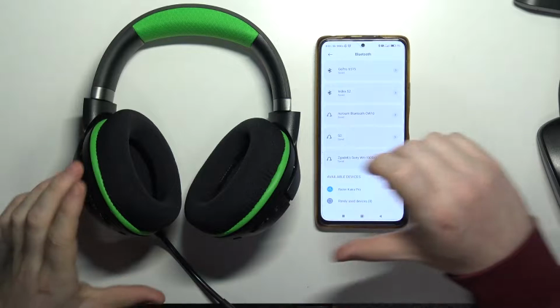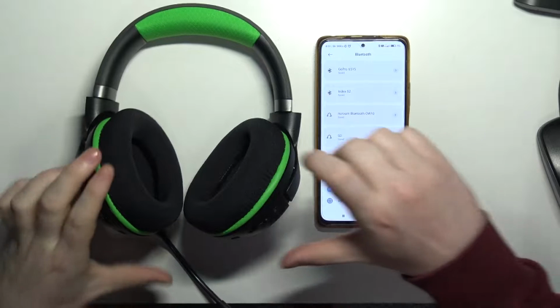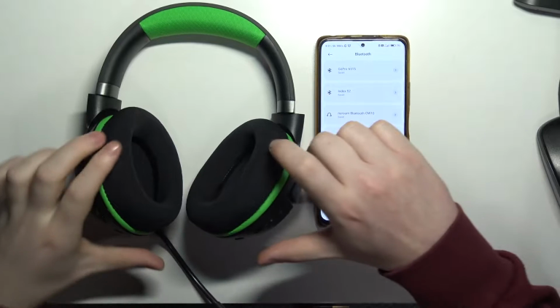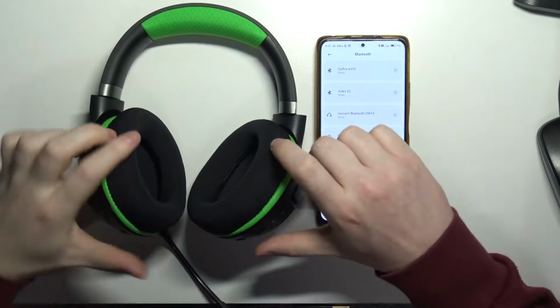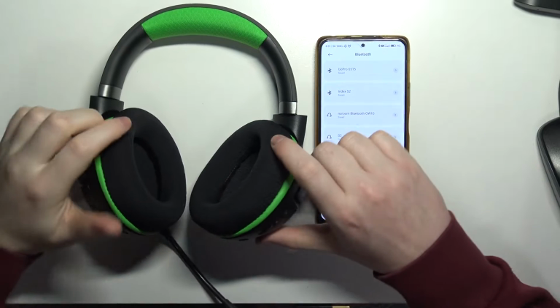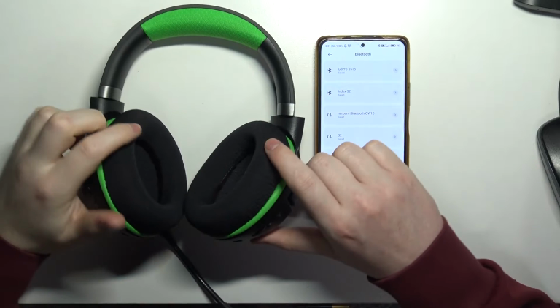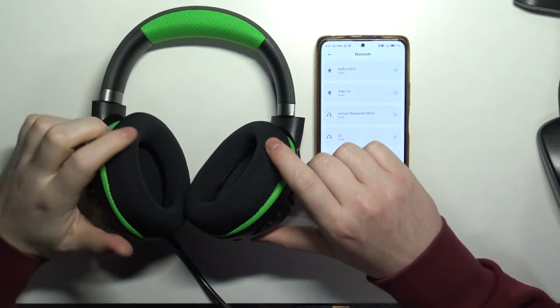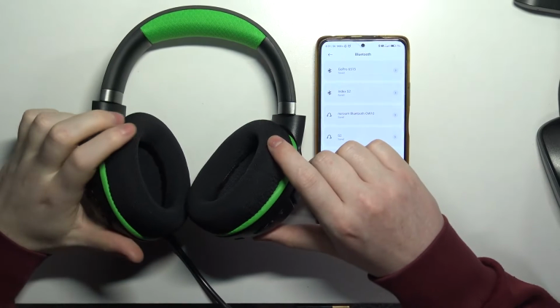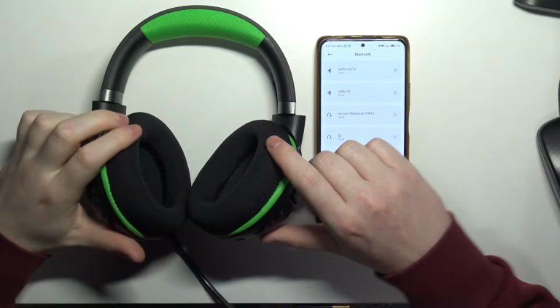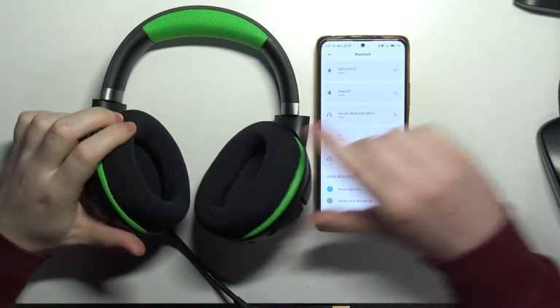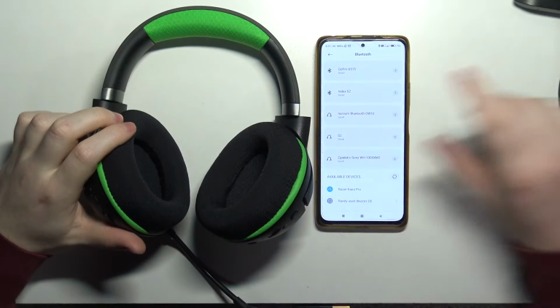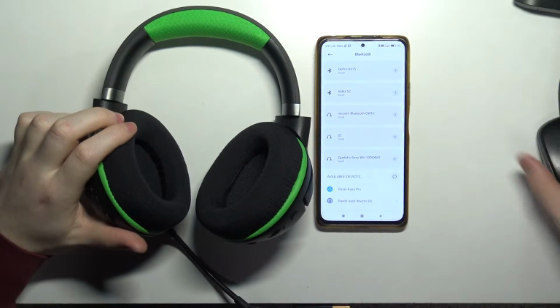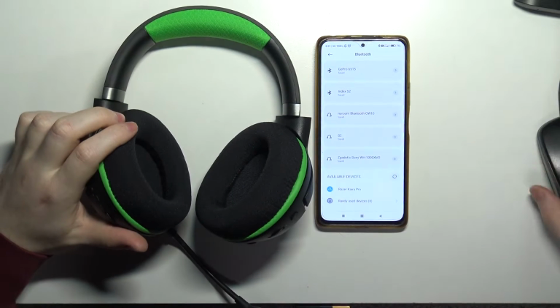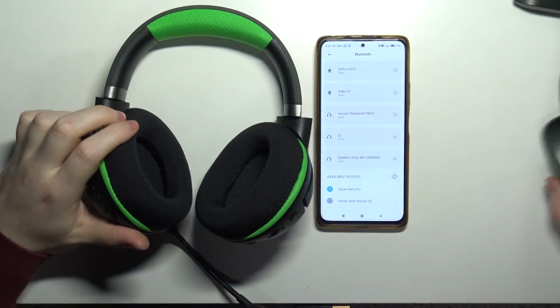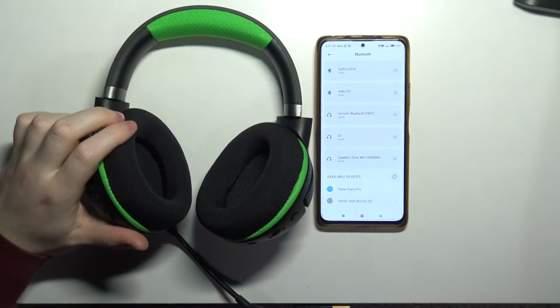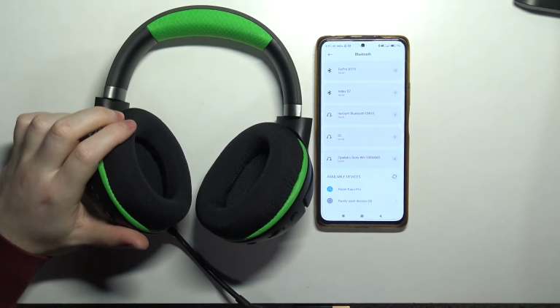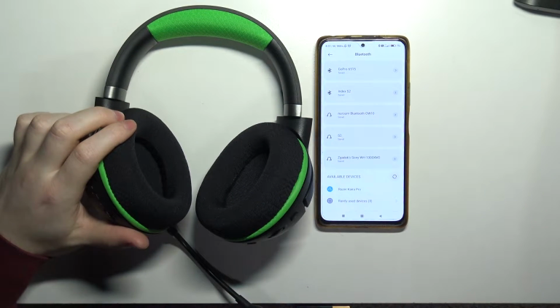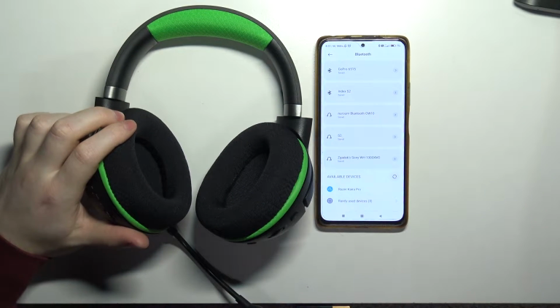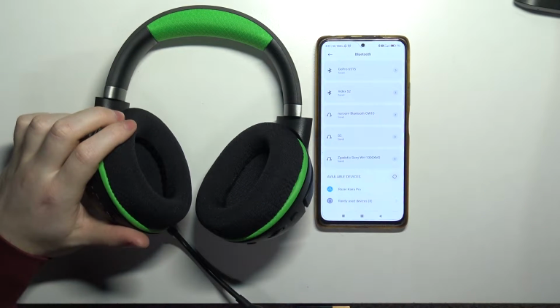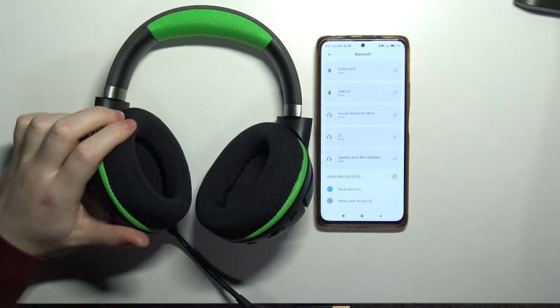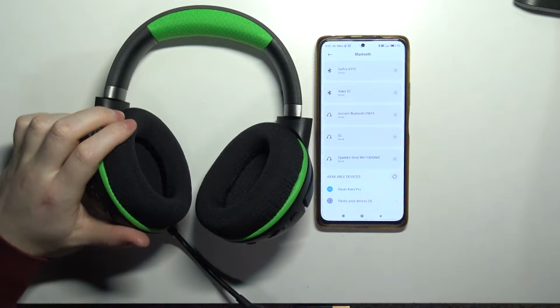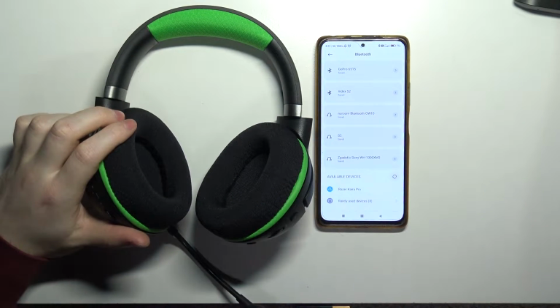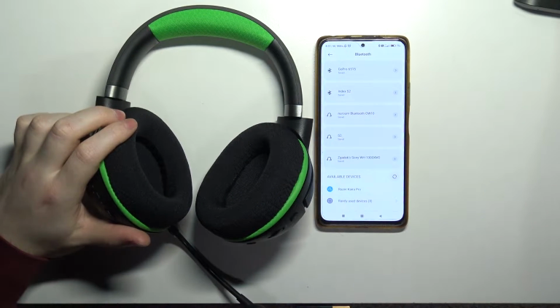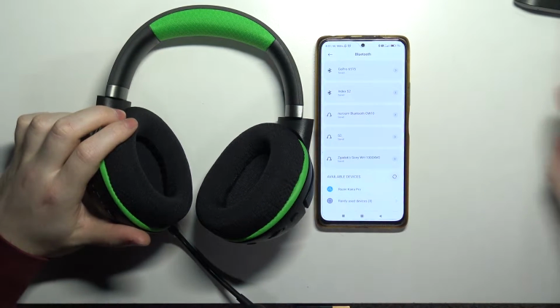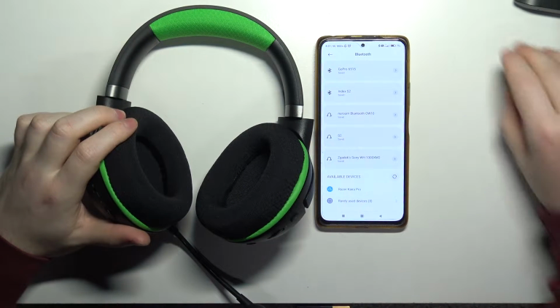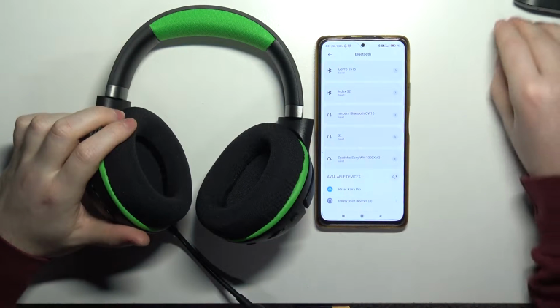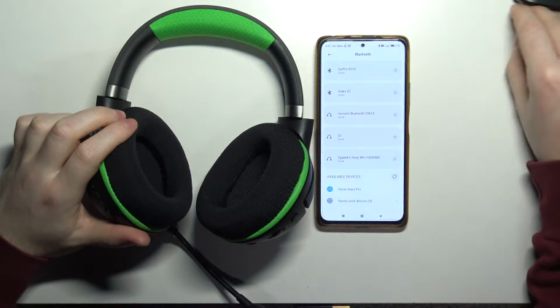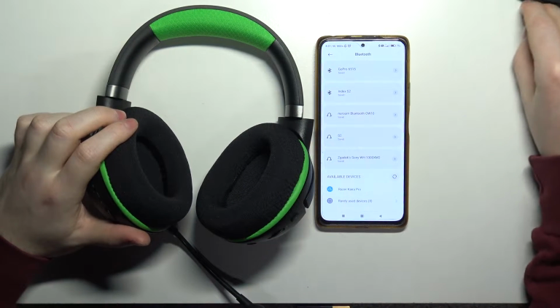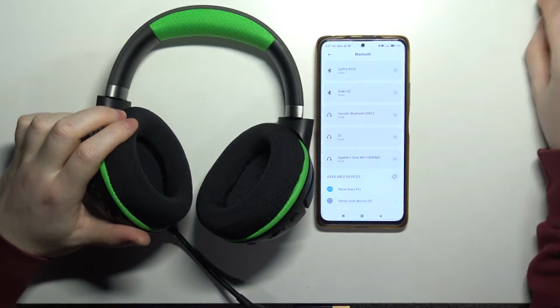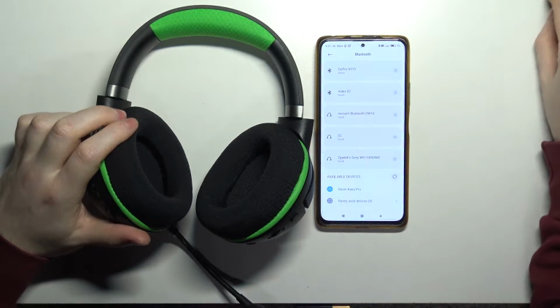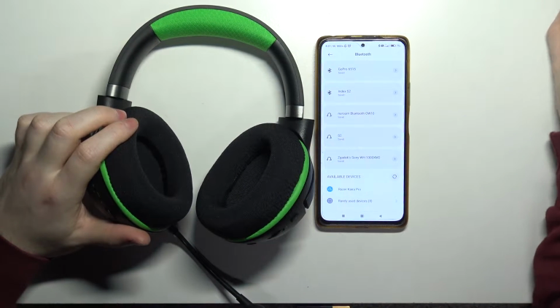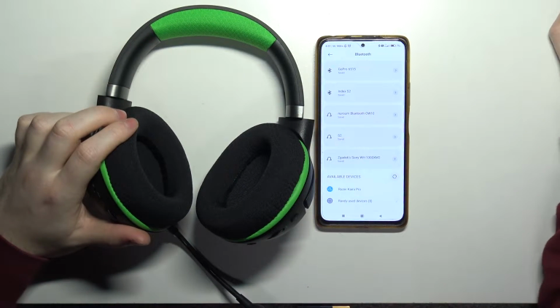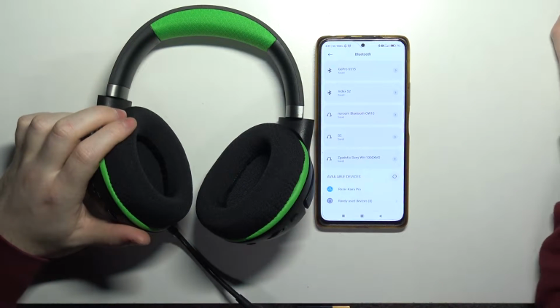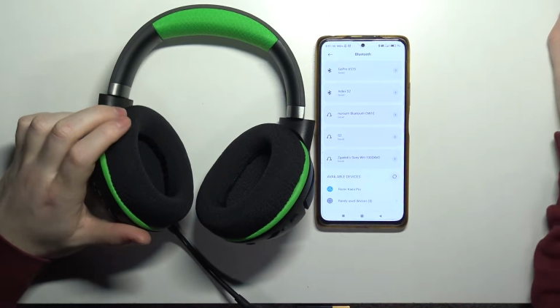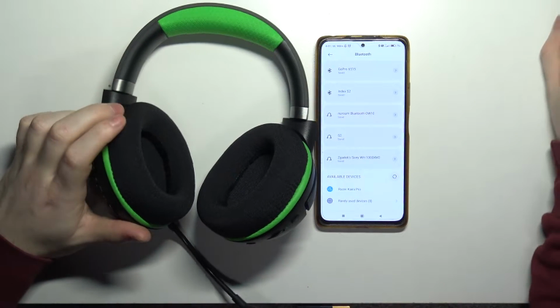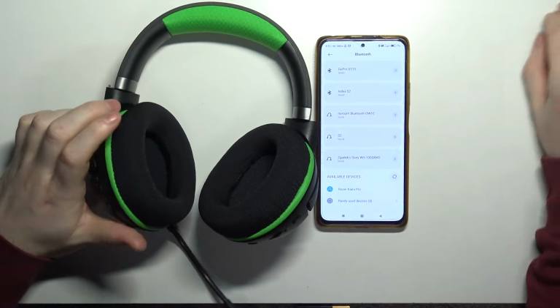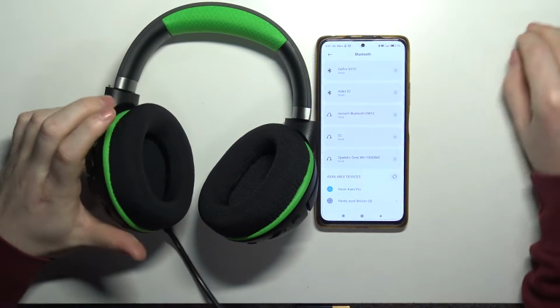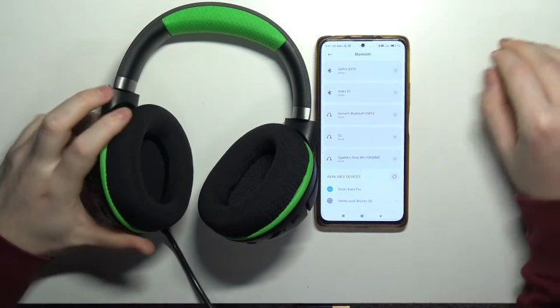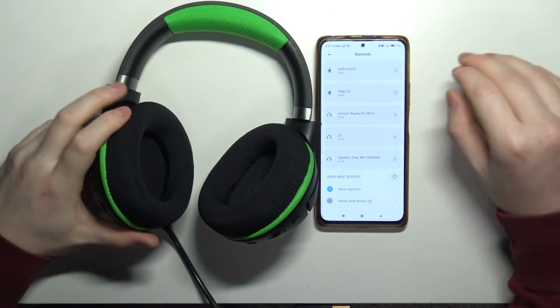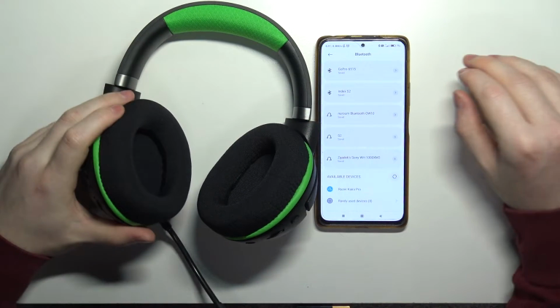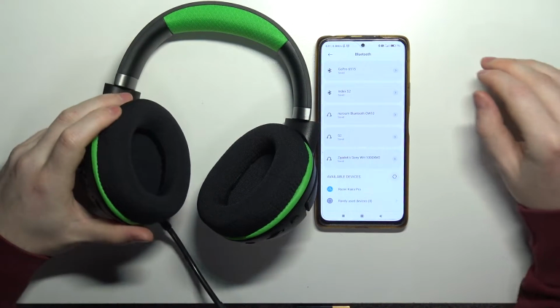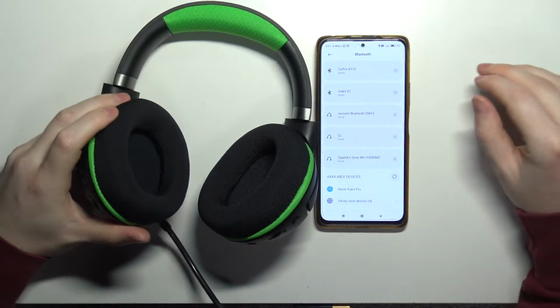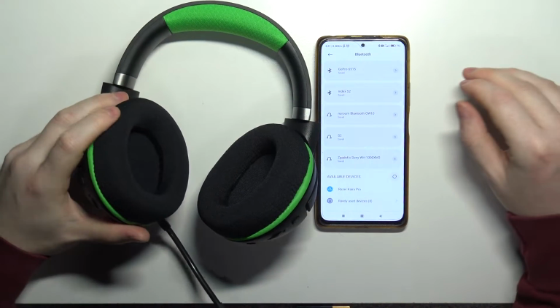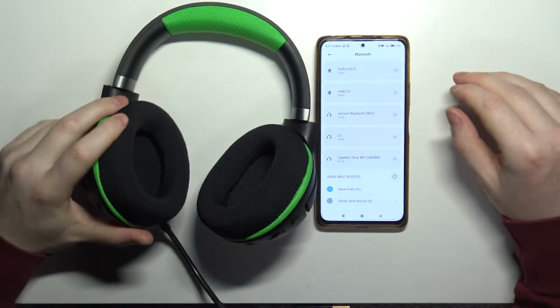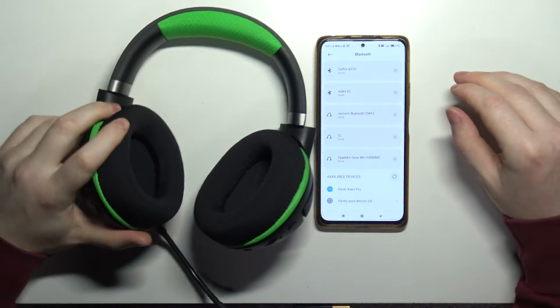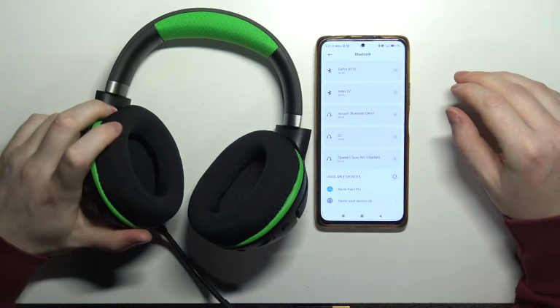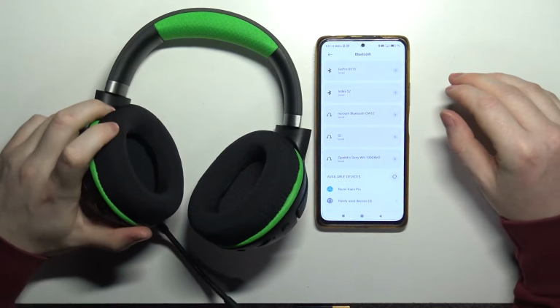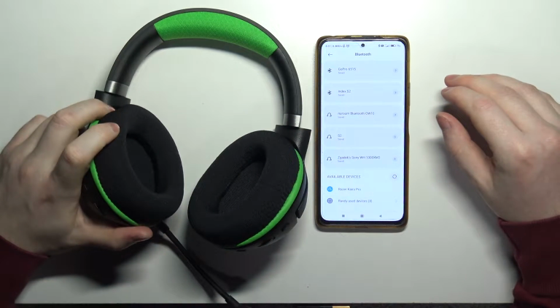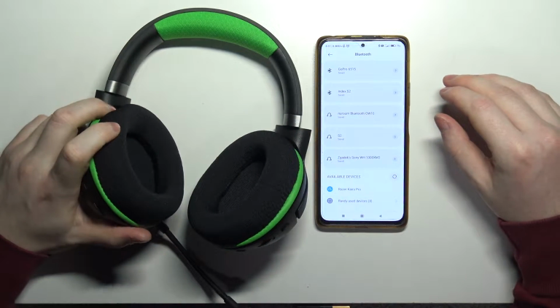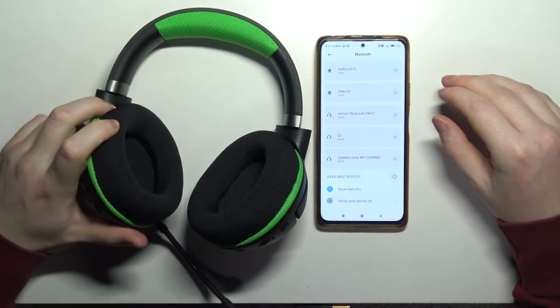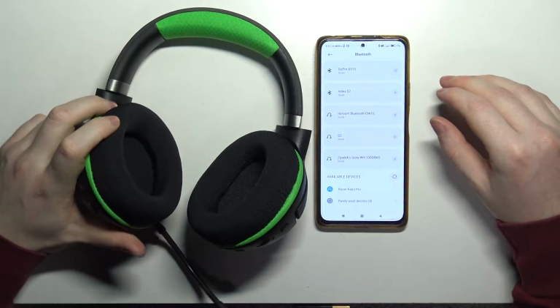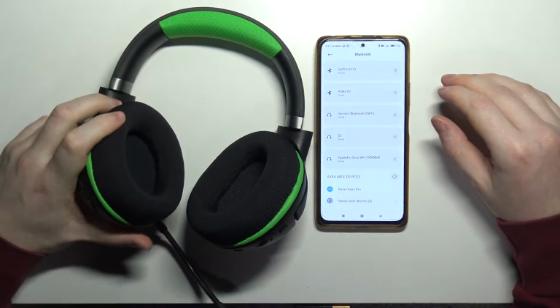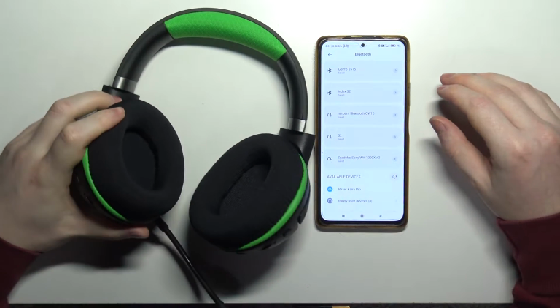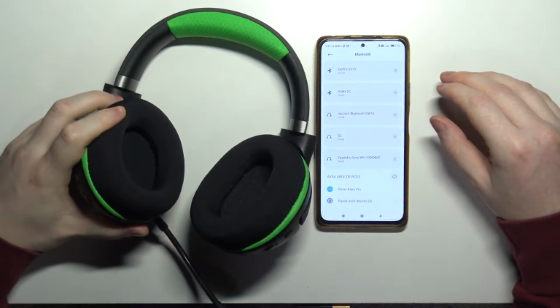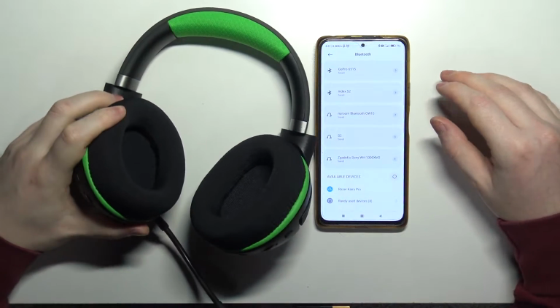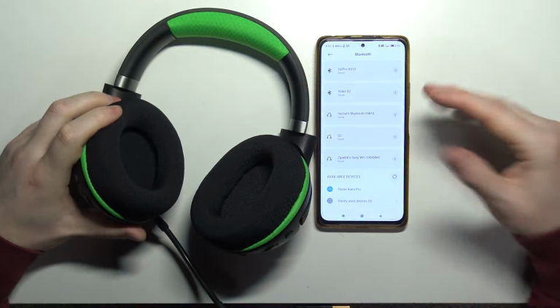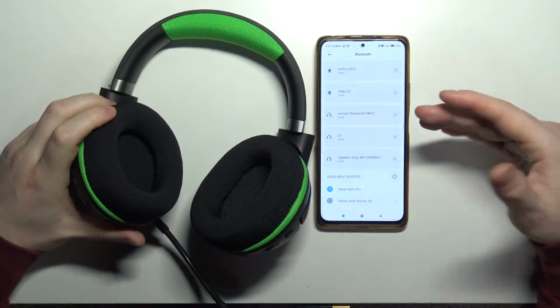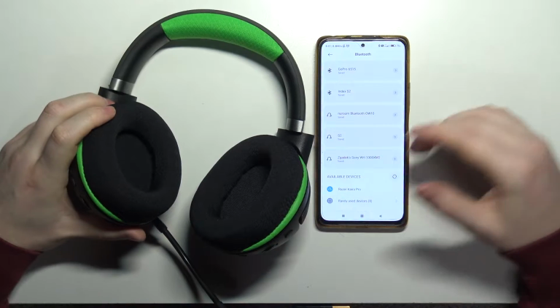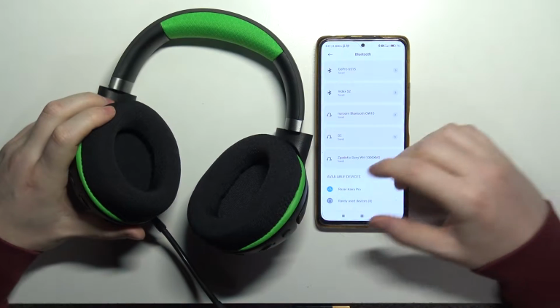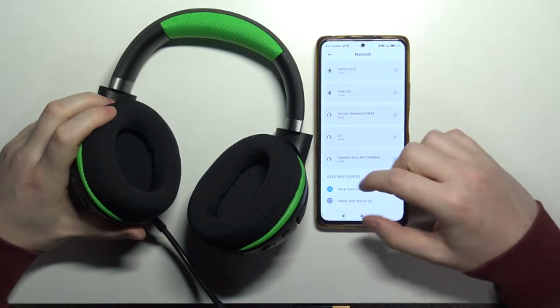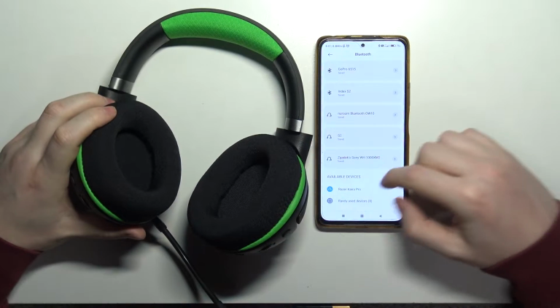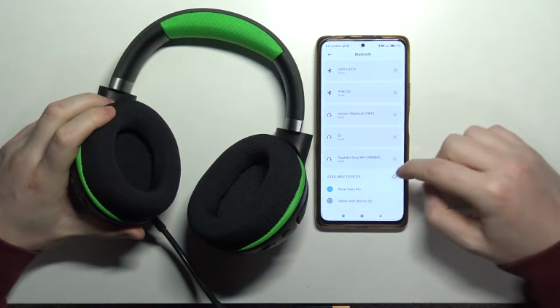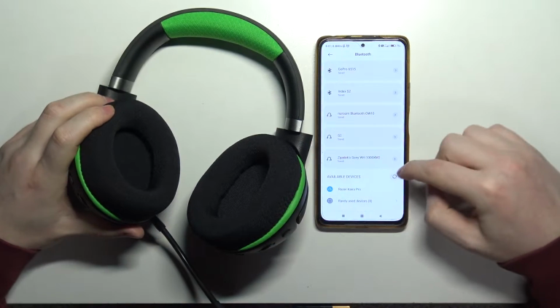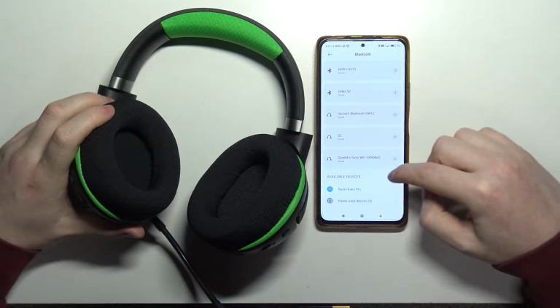Hello, in this video I want to show you how to pair Razer Kraken Pro with an Android smartphone.